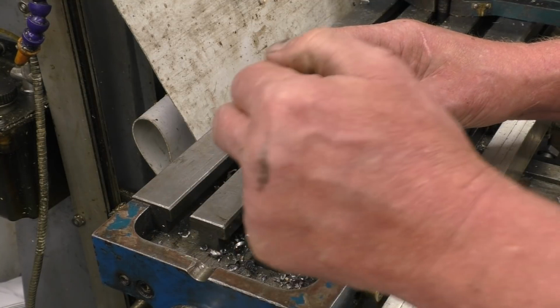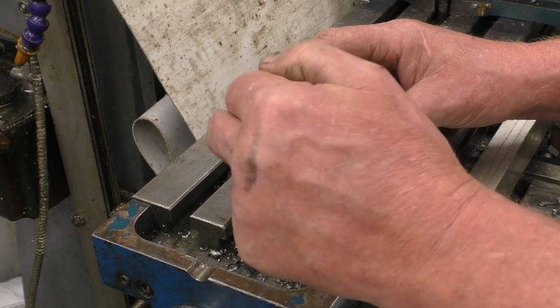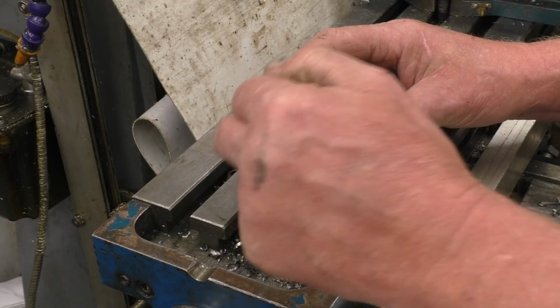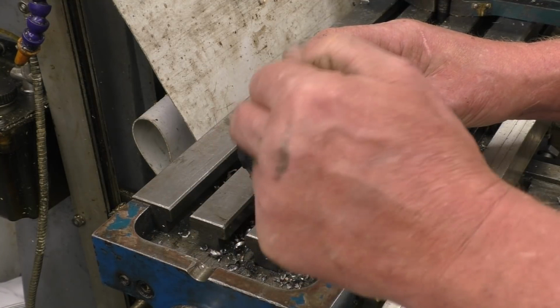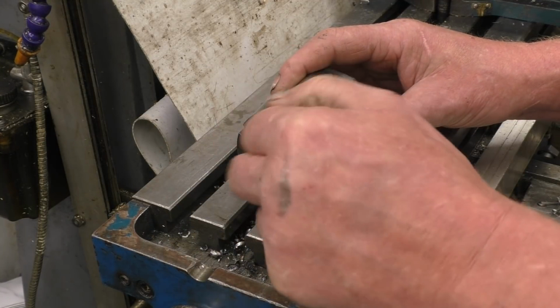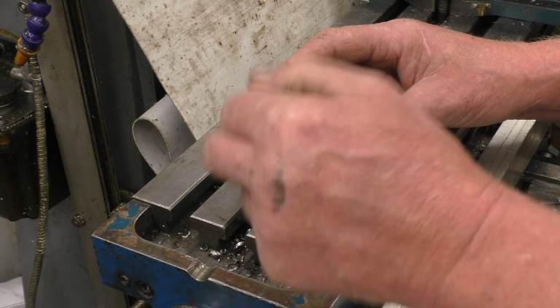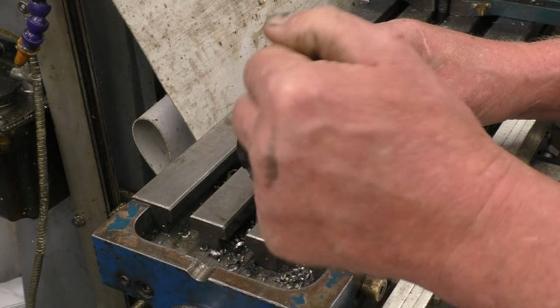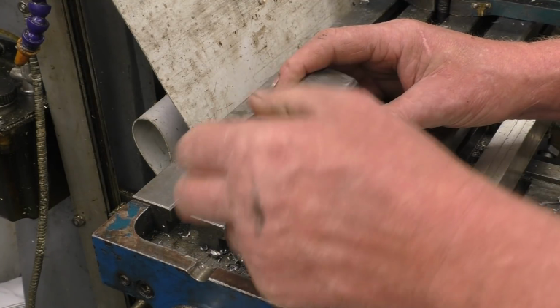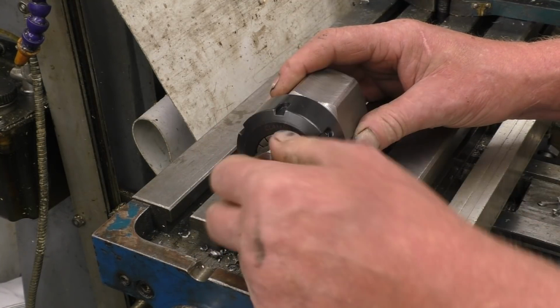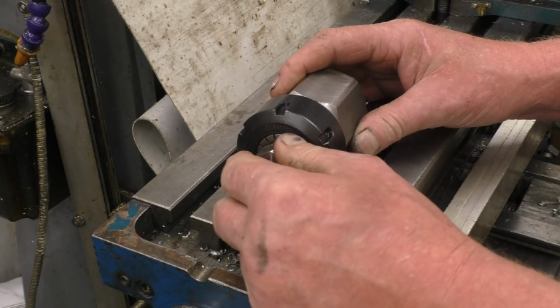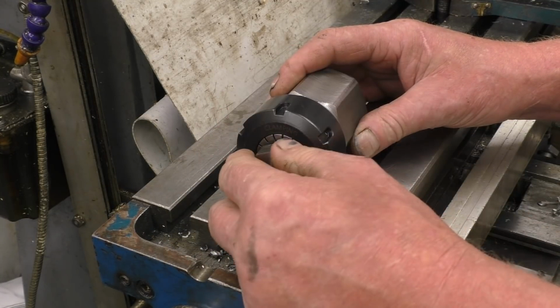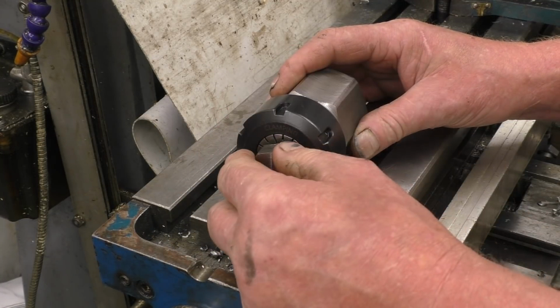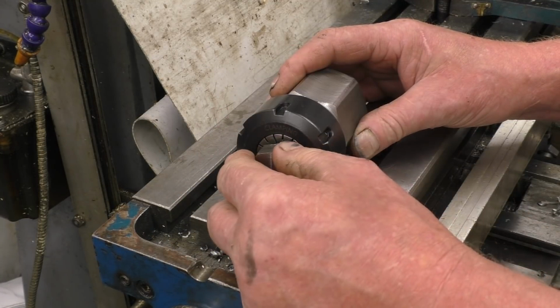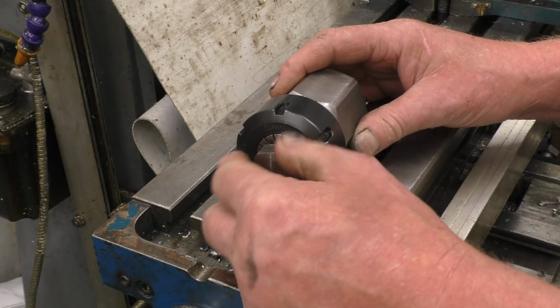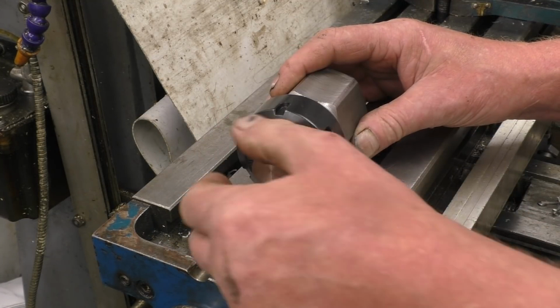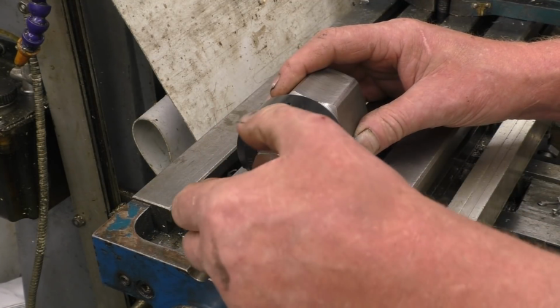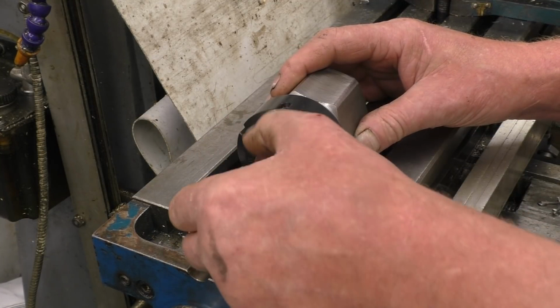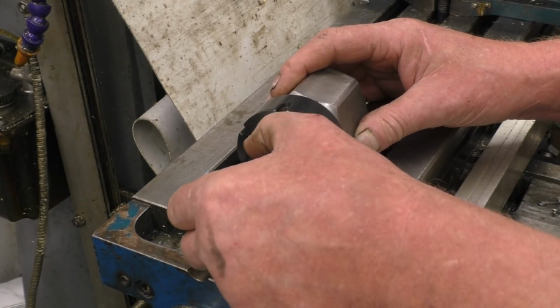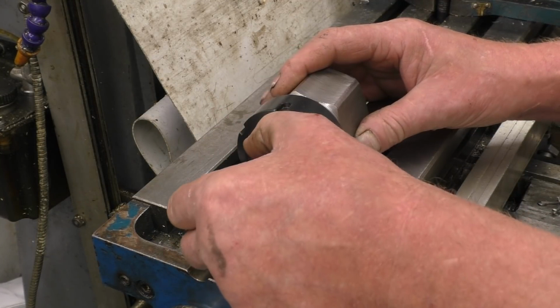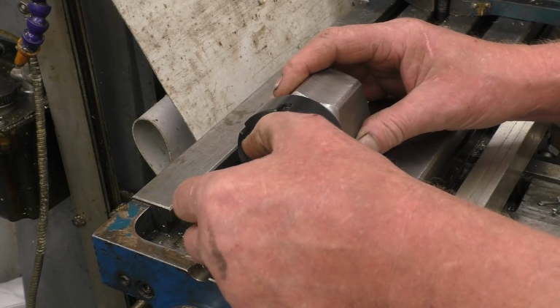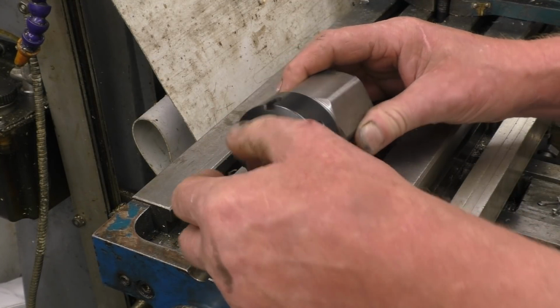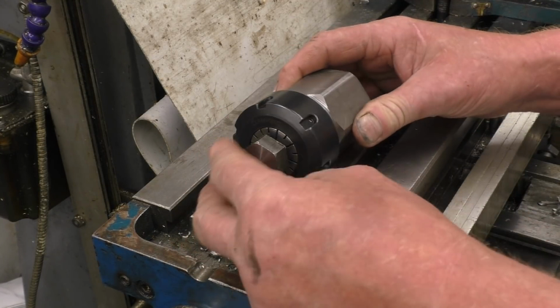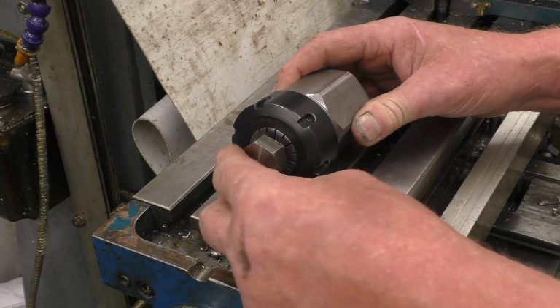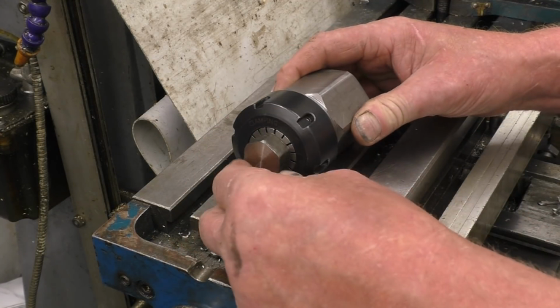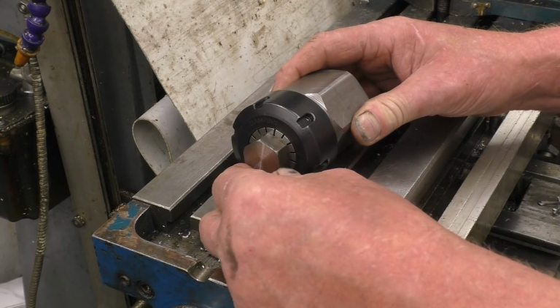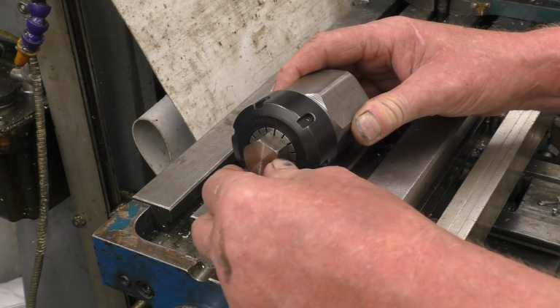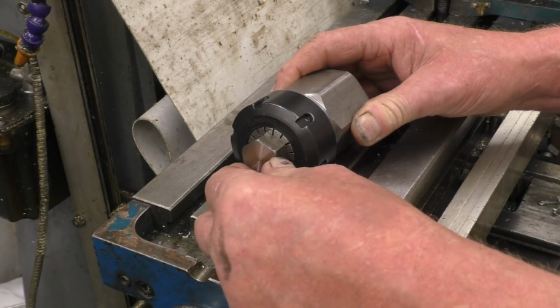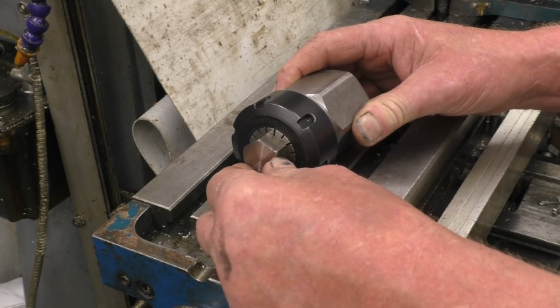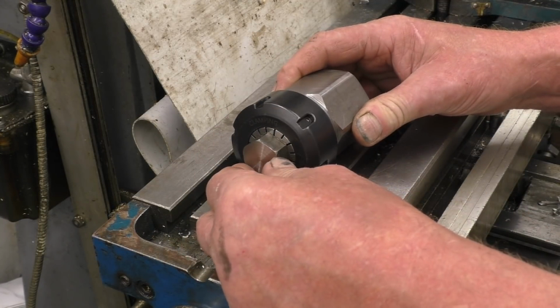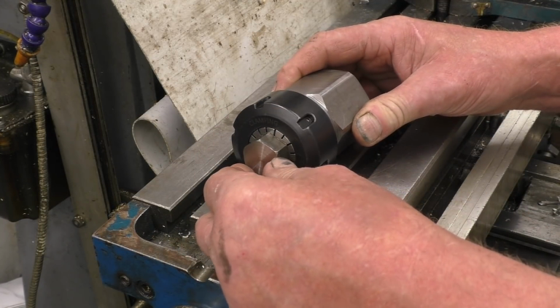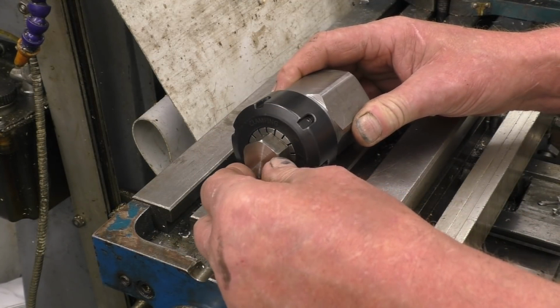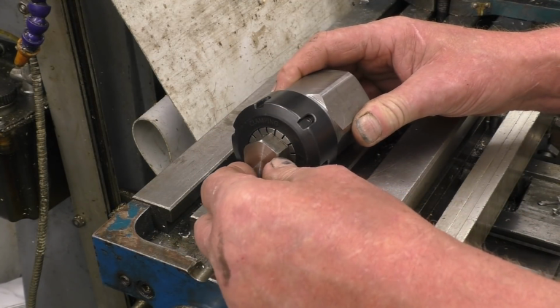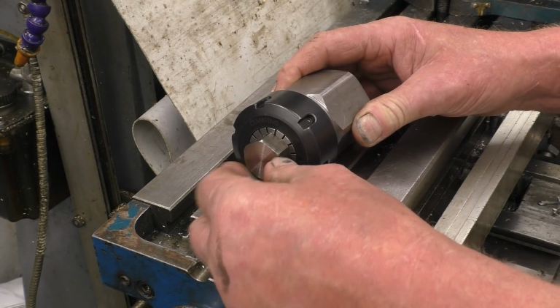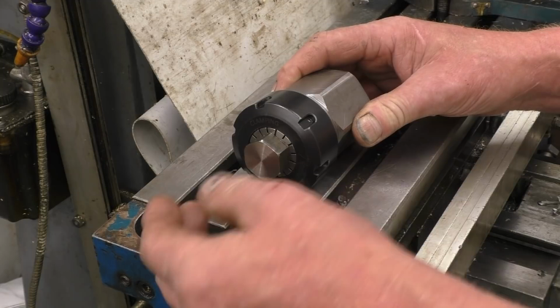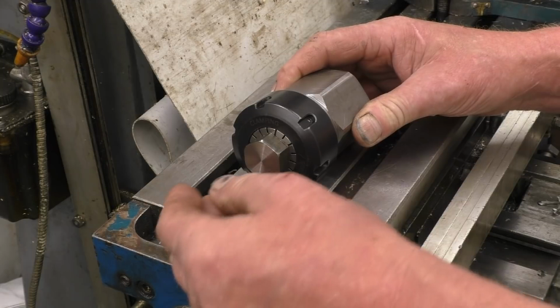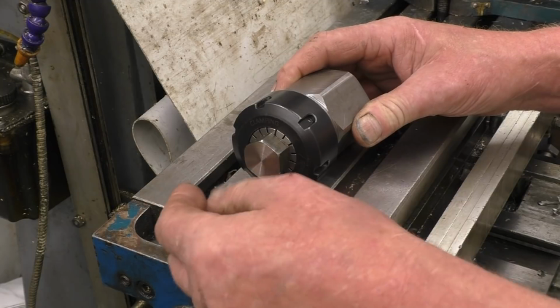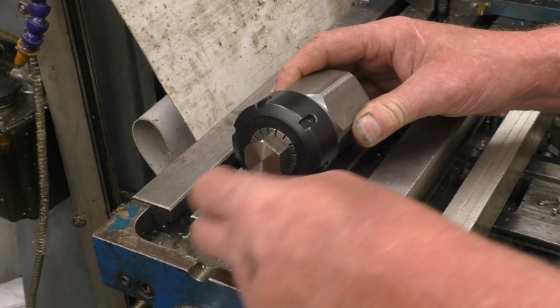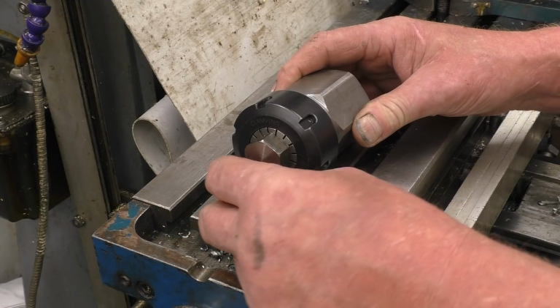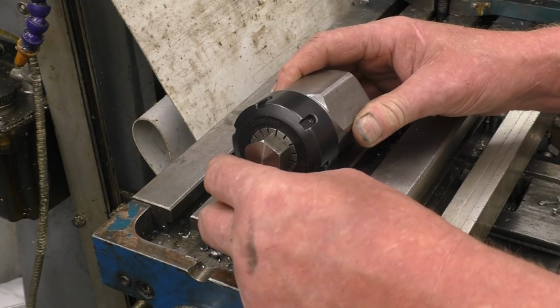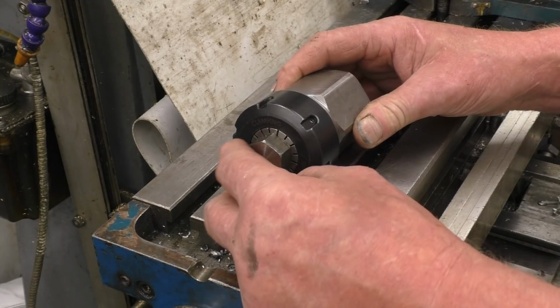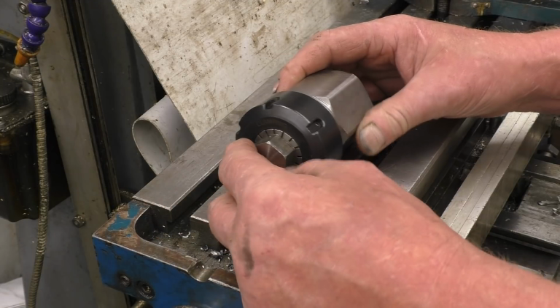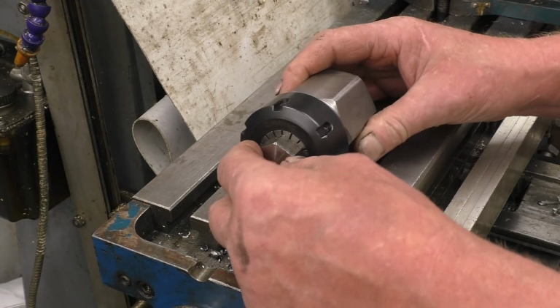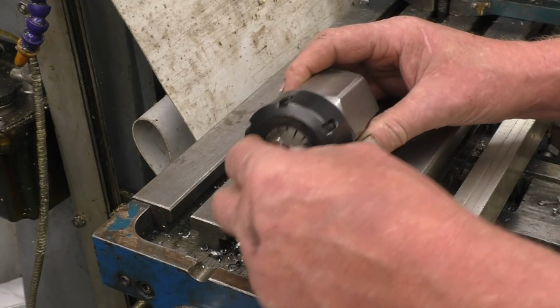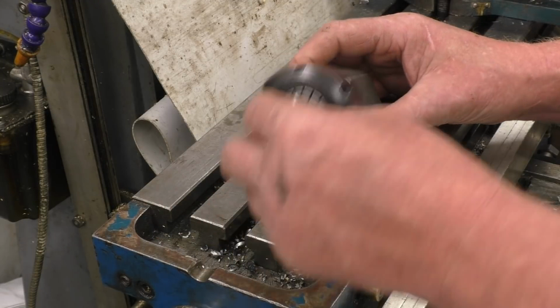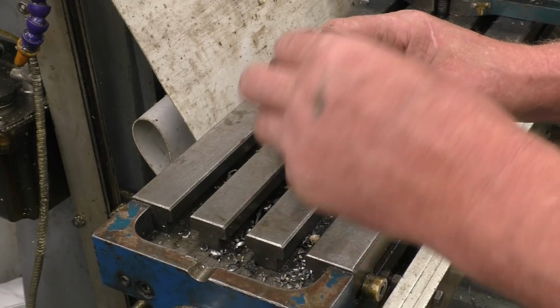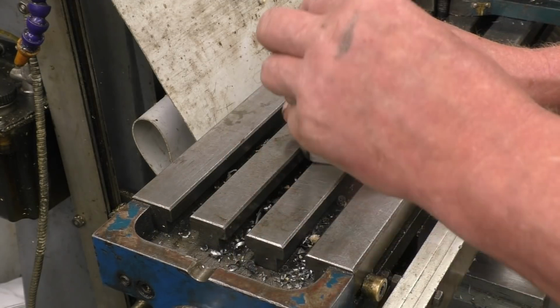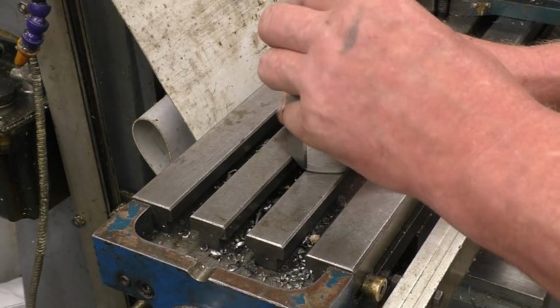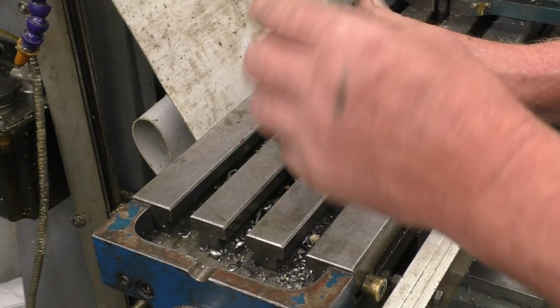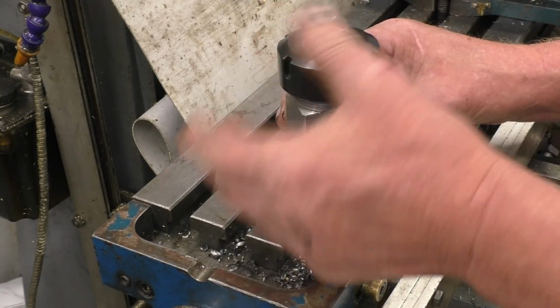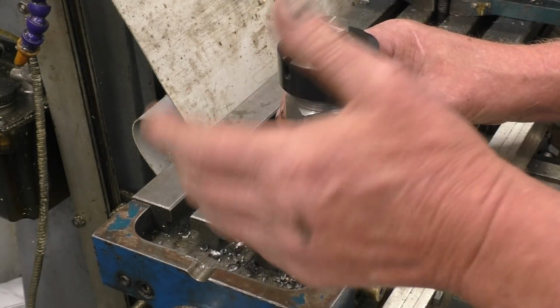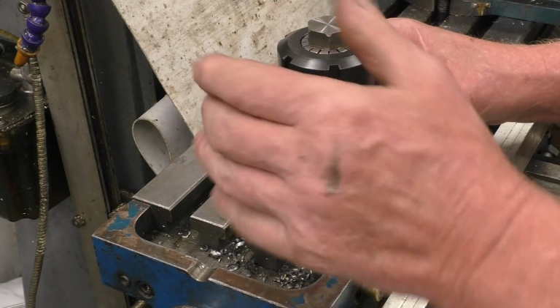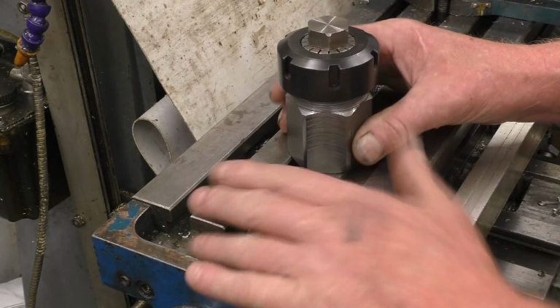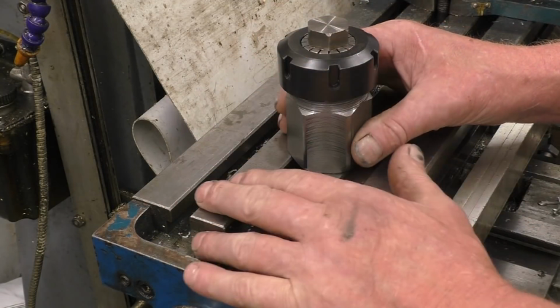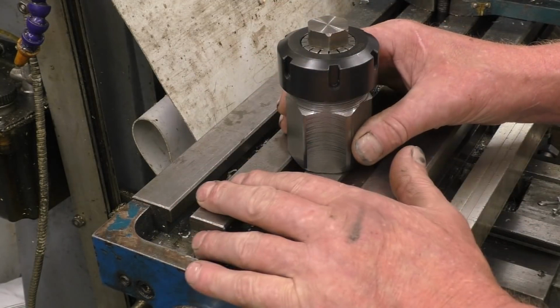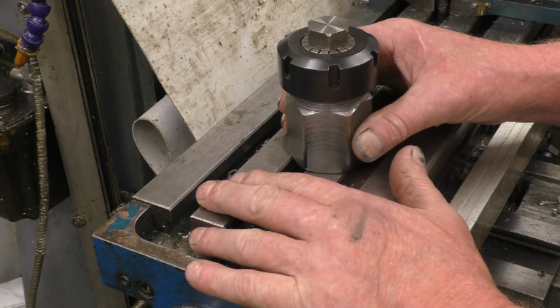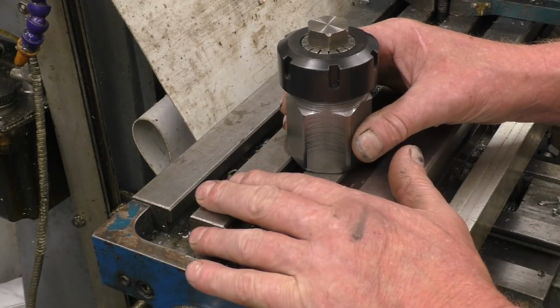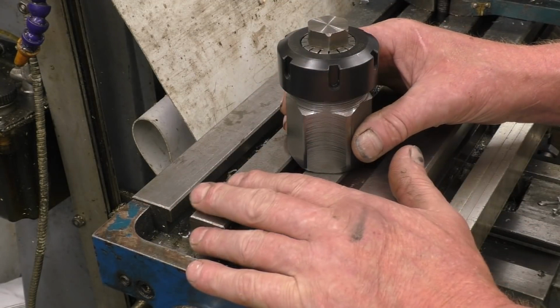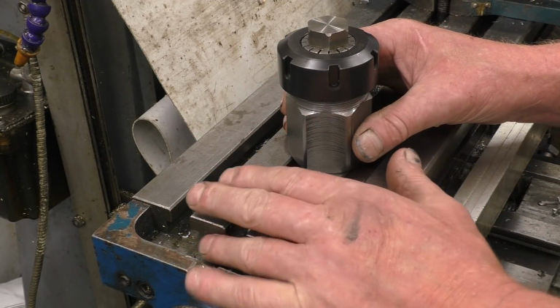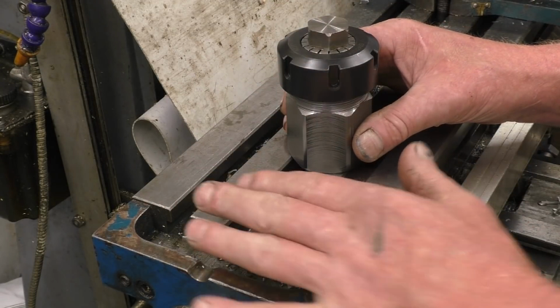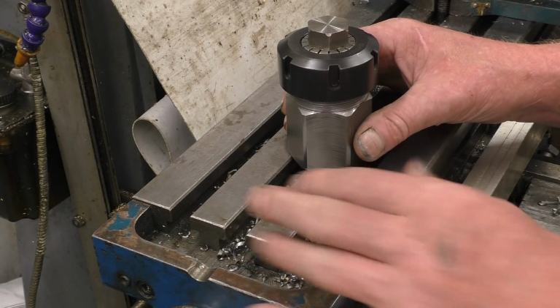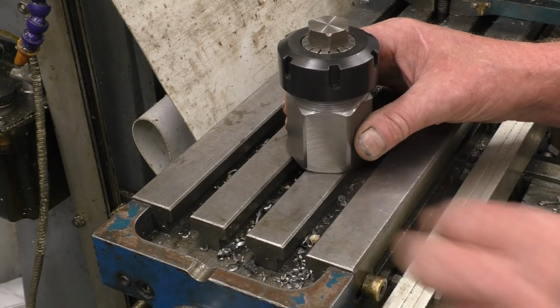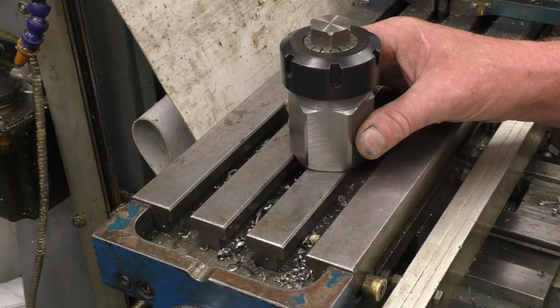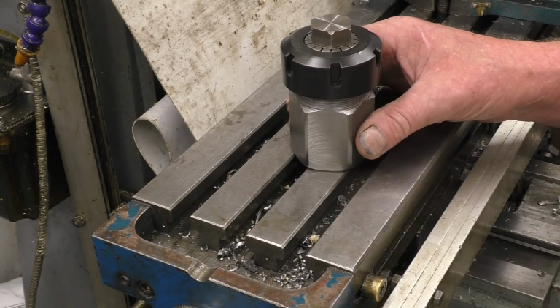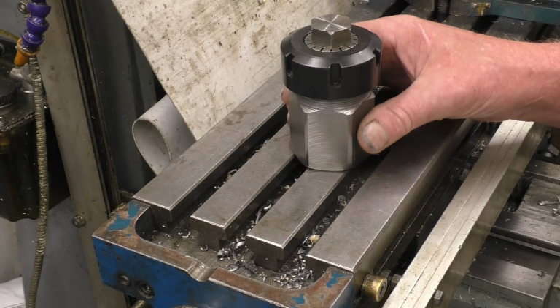Taking 1mm off each side — 1mm off there, 1mm off there — so 2mm total. 2mm off 24mm gives 22mm.